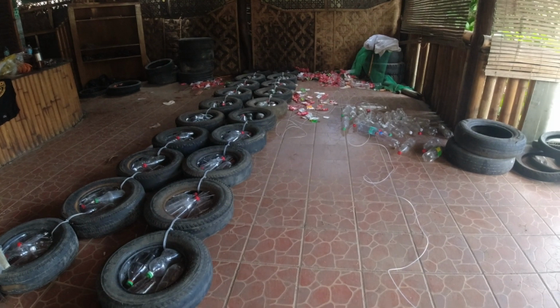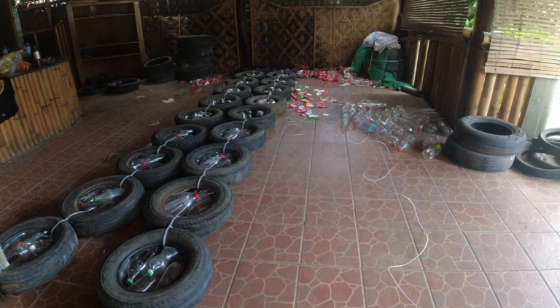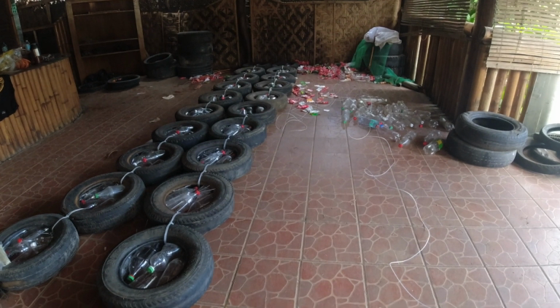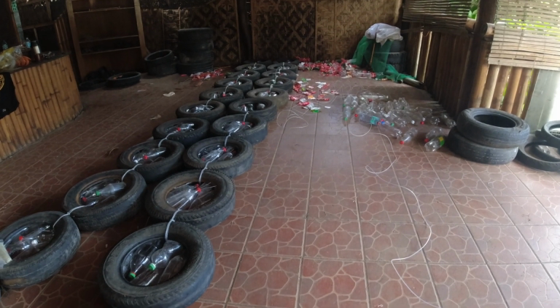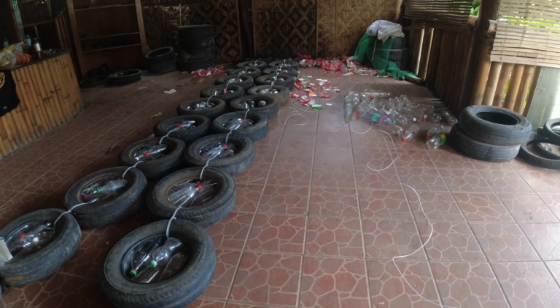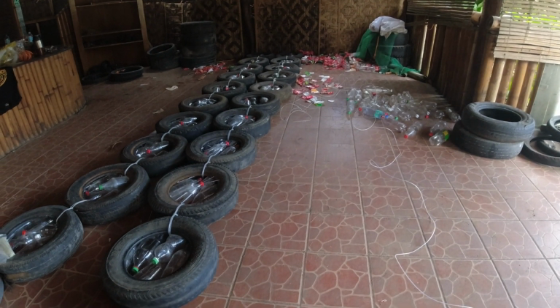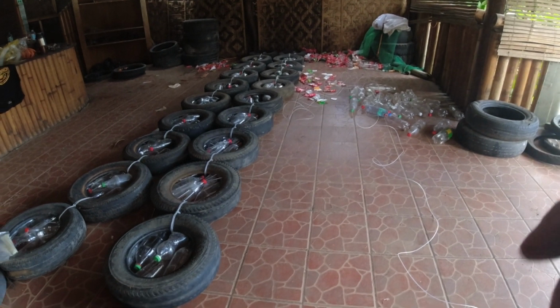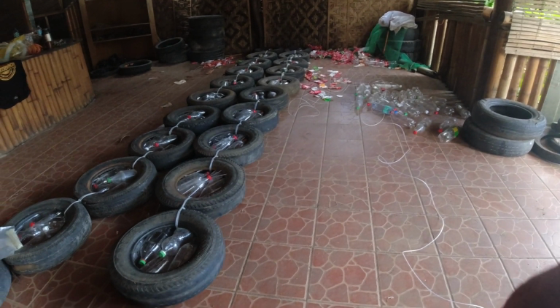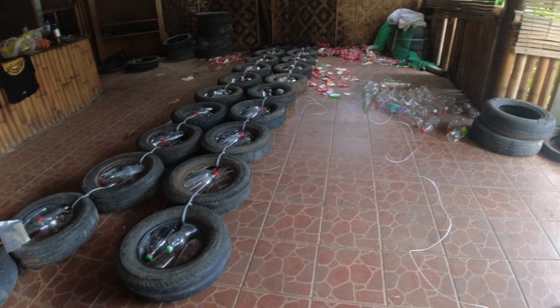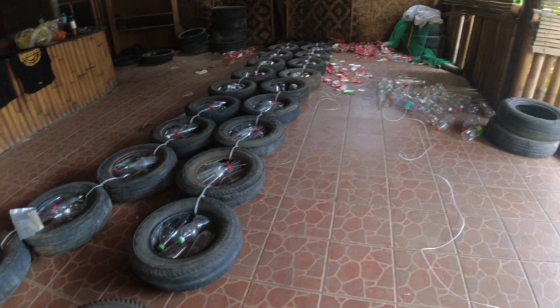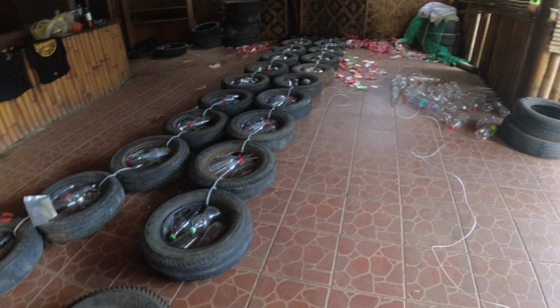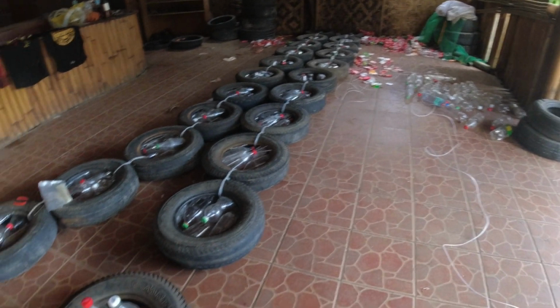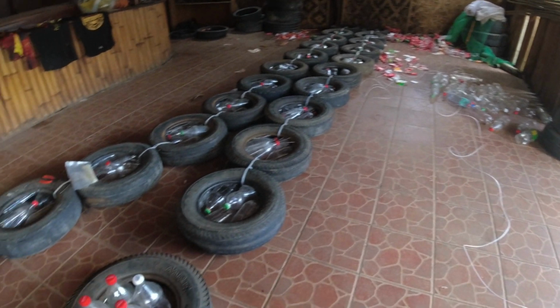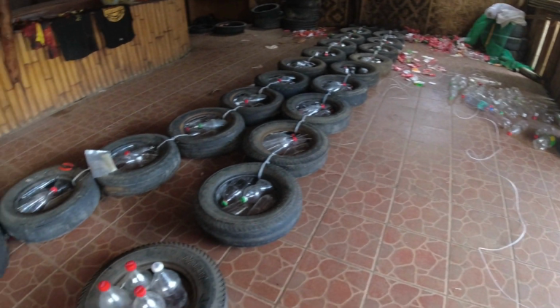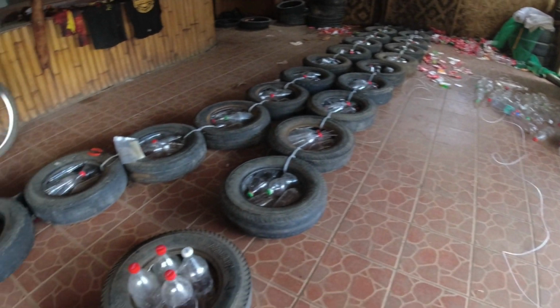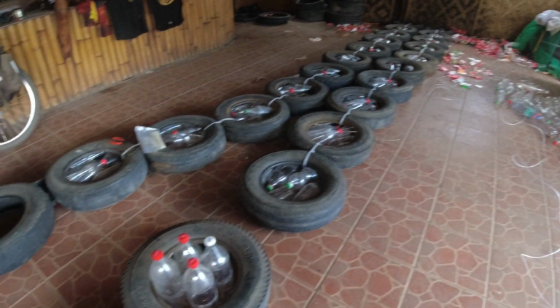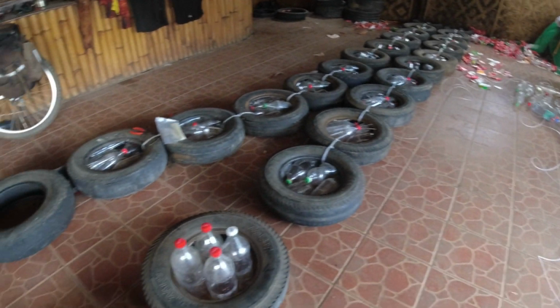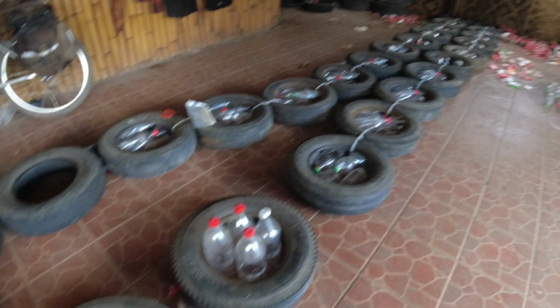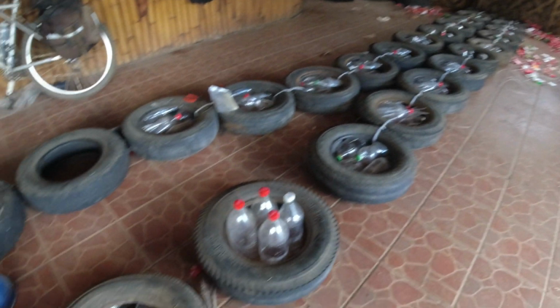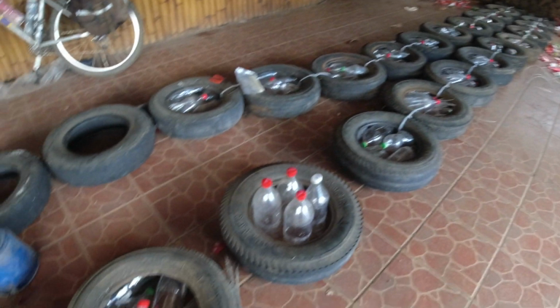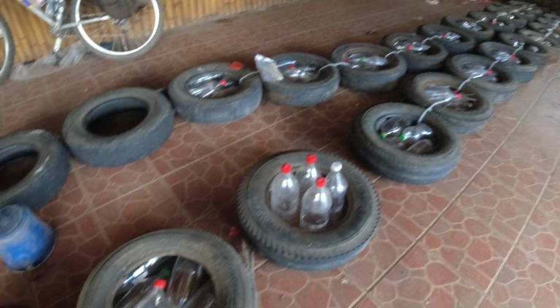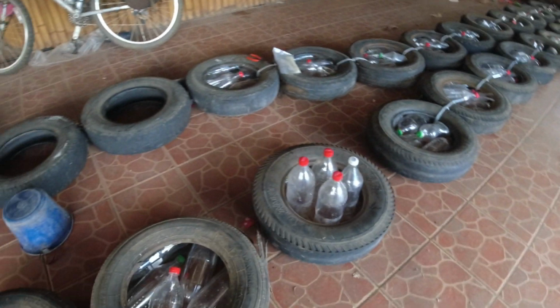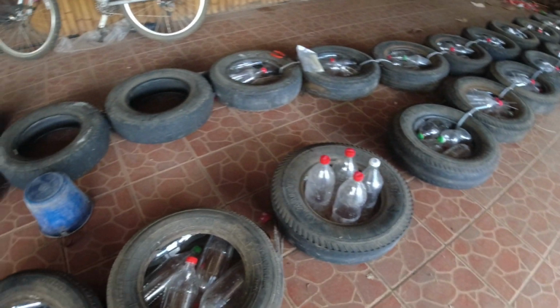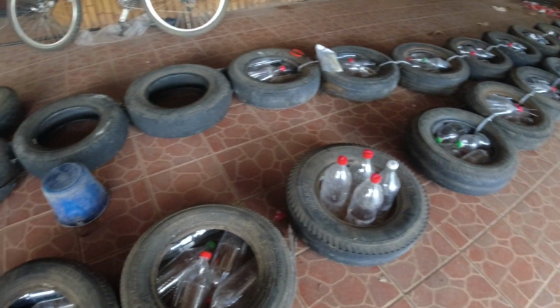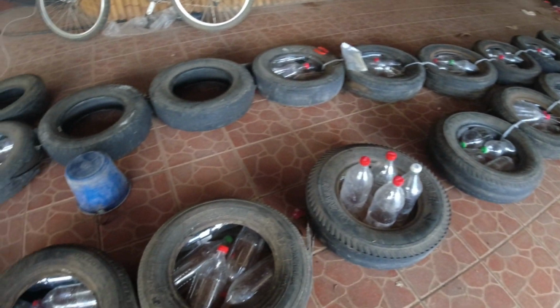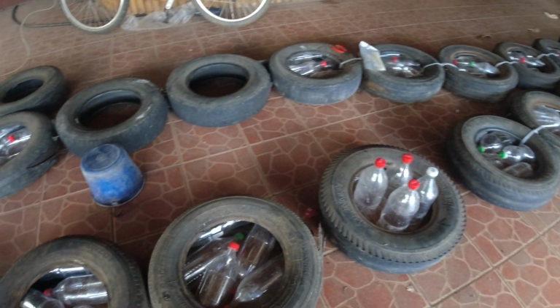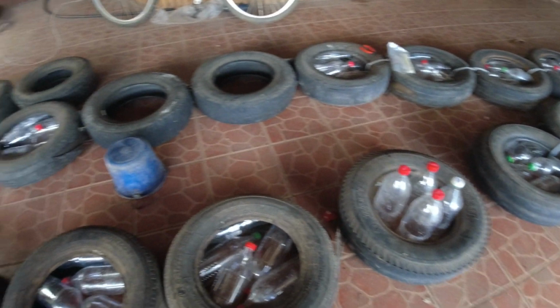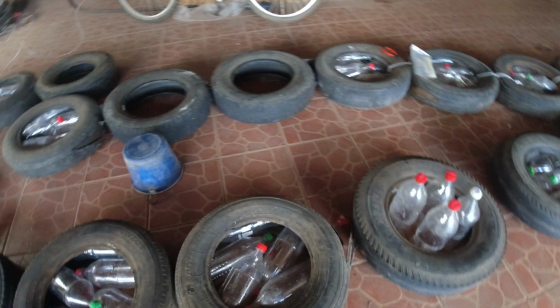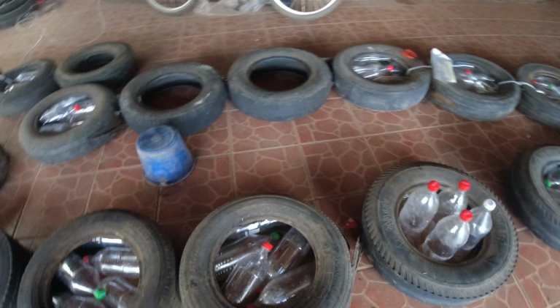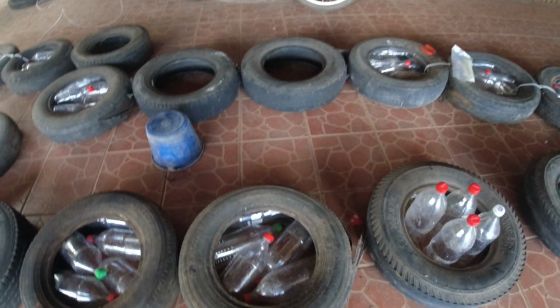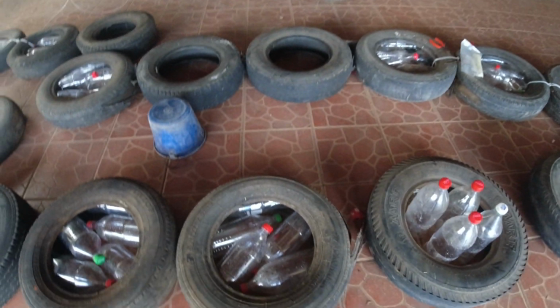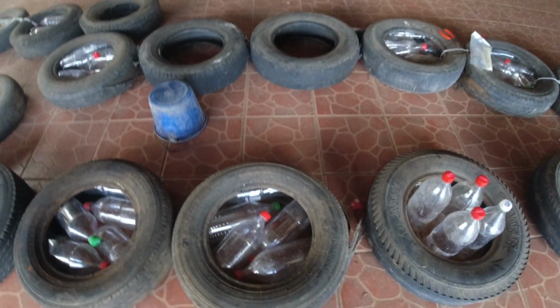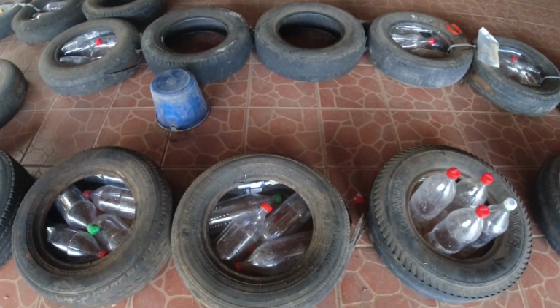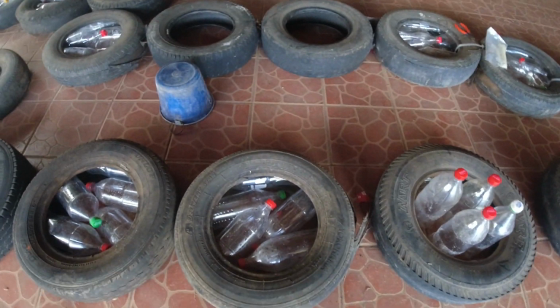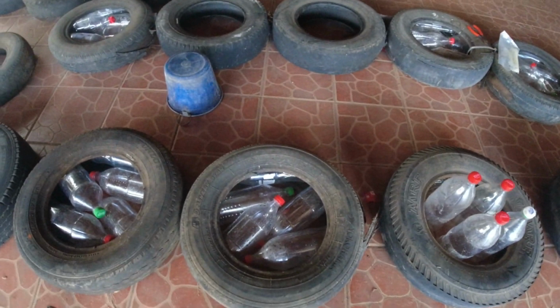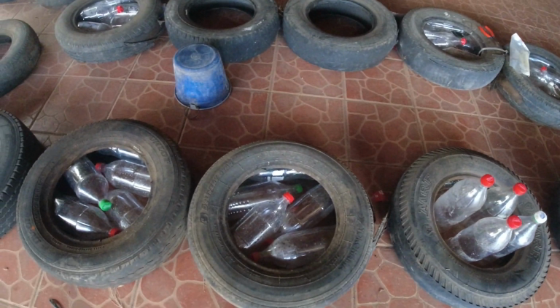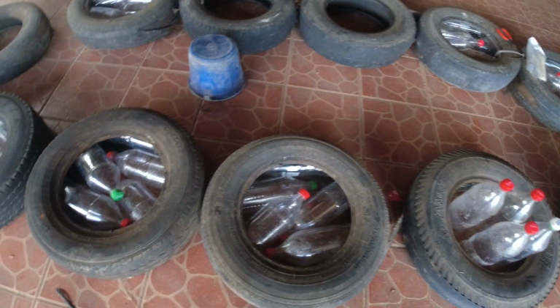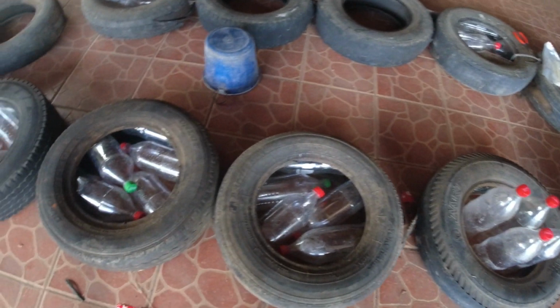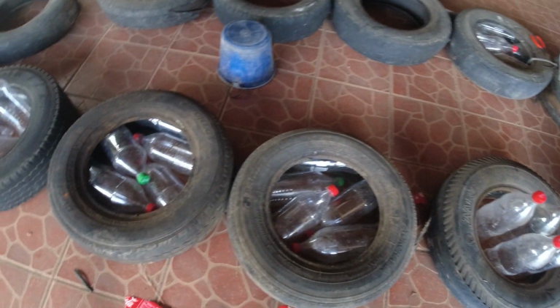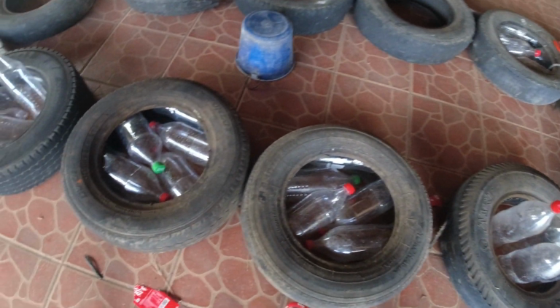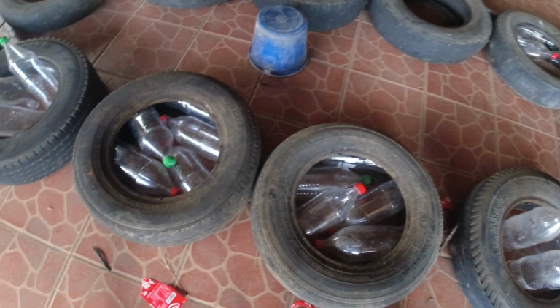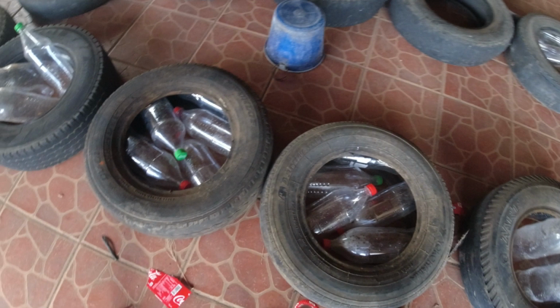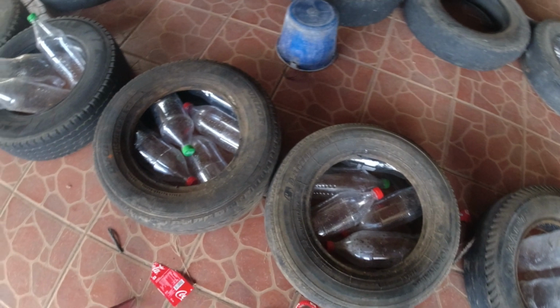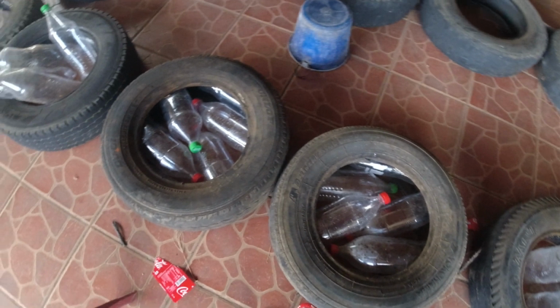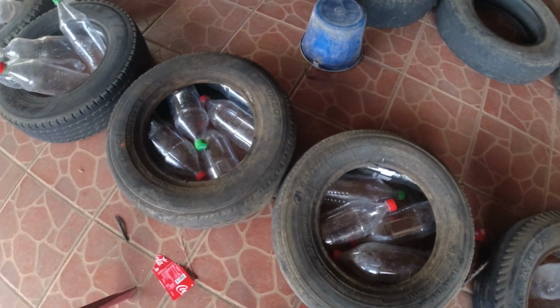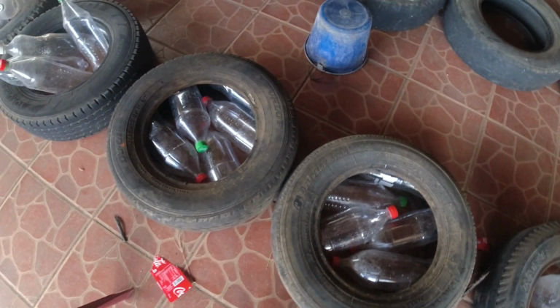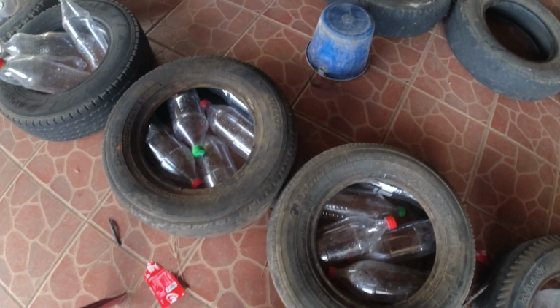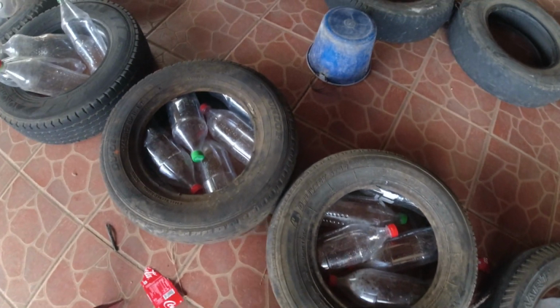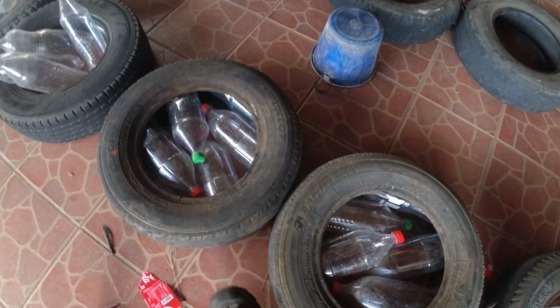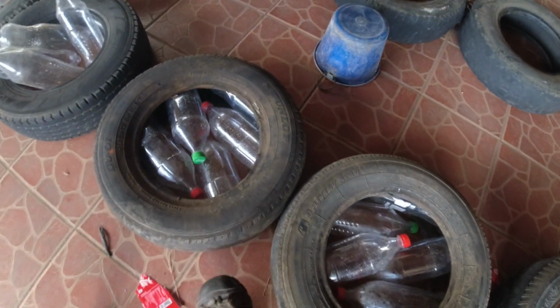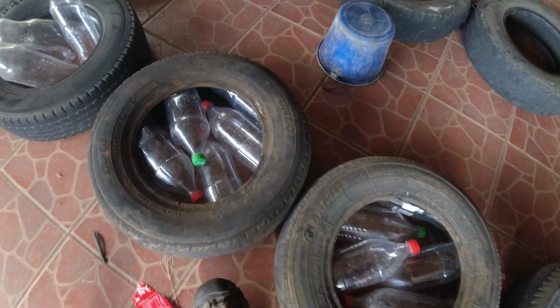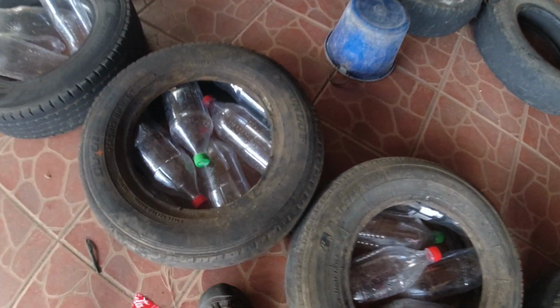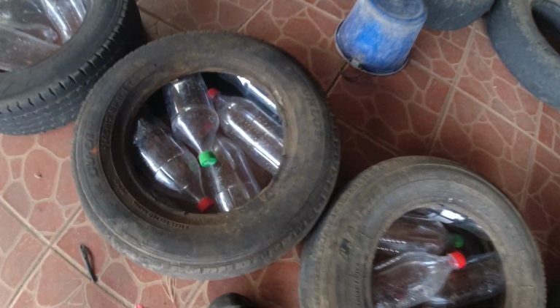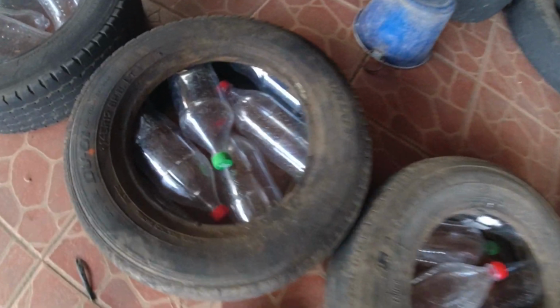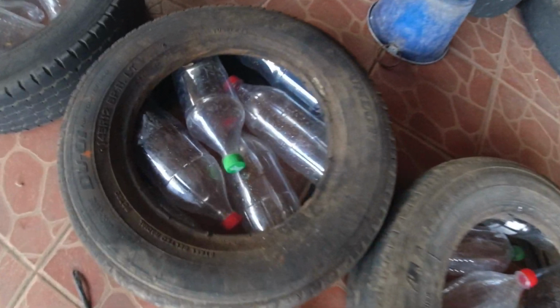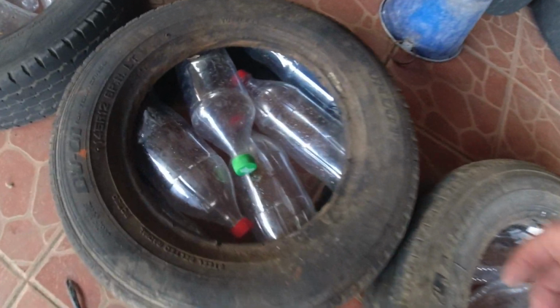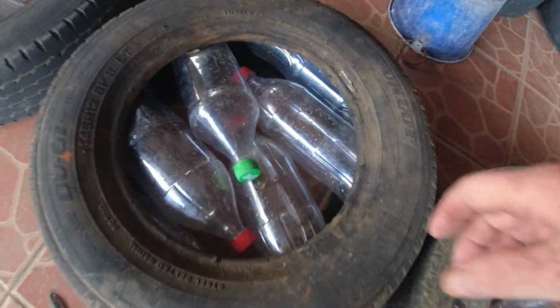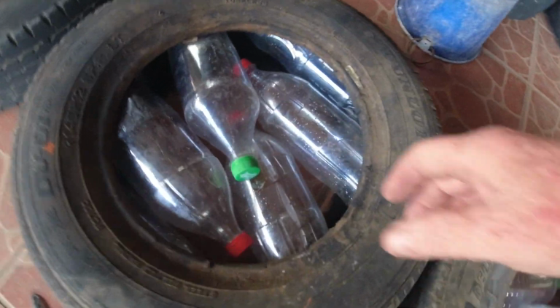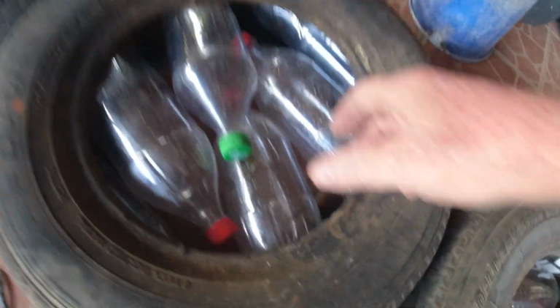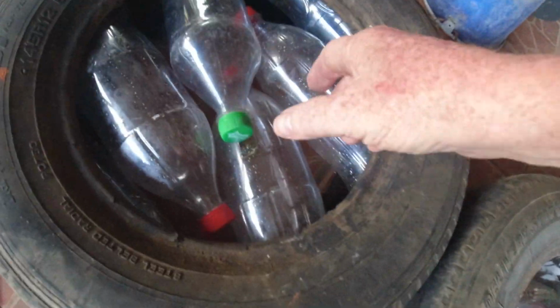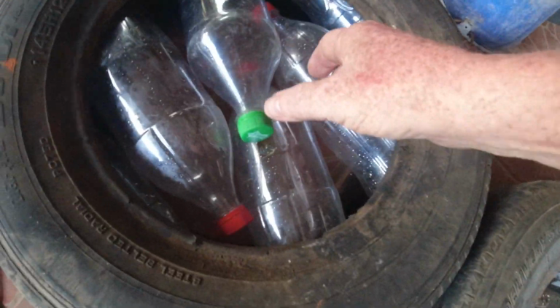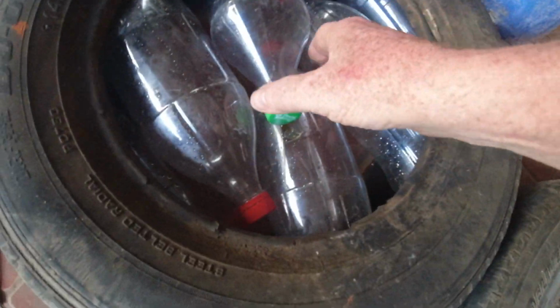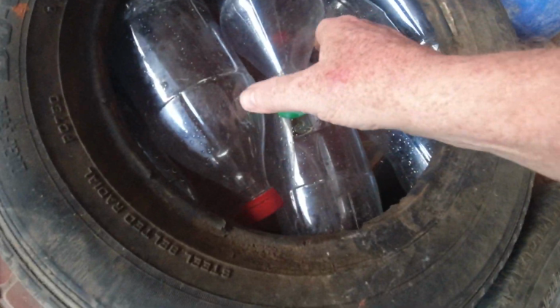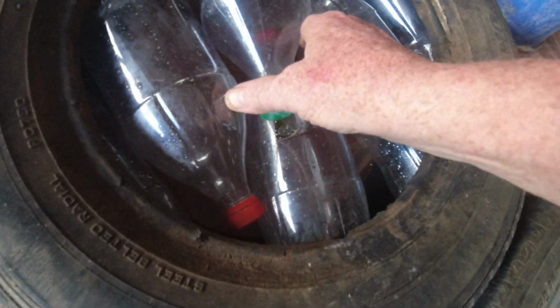Friday the 12th, November 12, 2021. I prepped these two tires already. I already showed you how to get the bottles in there.